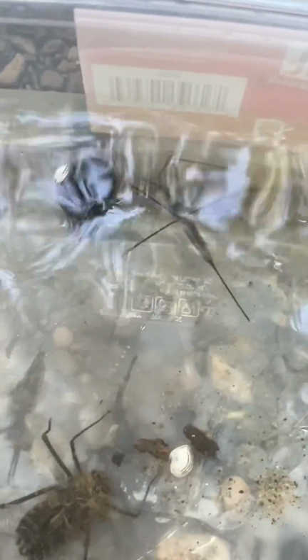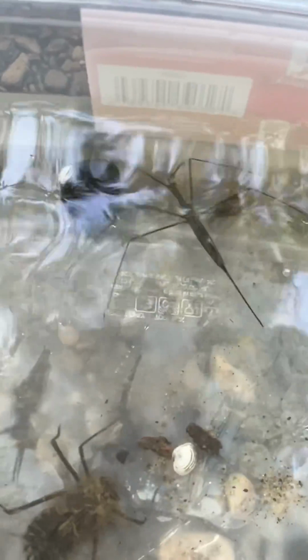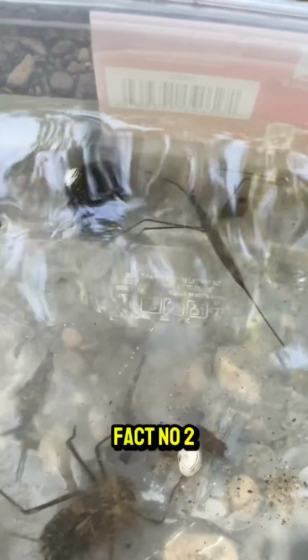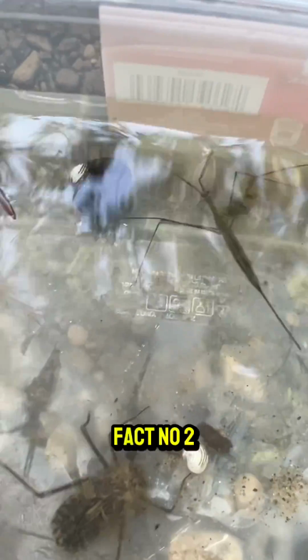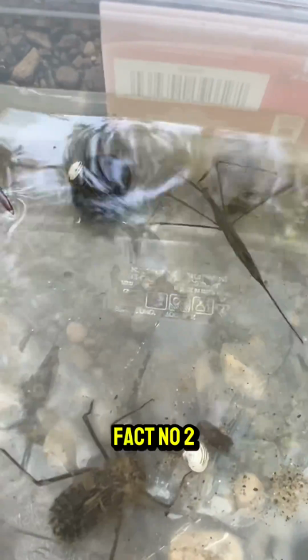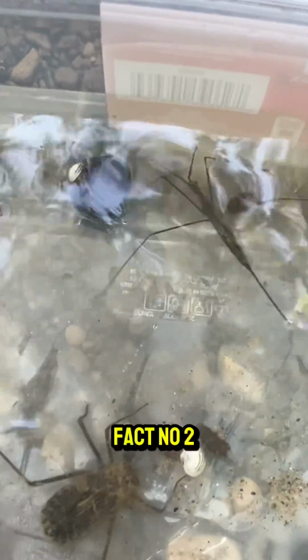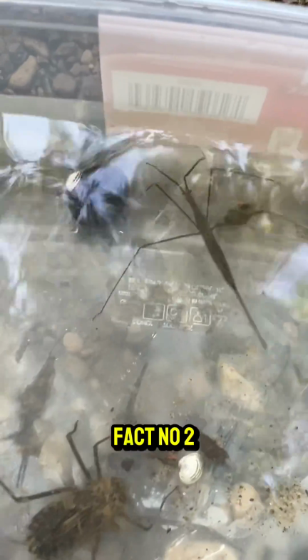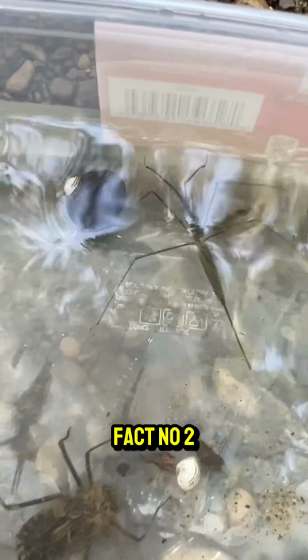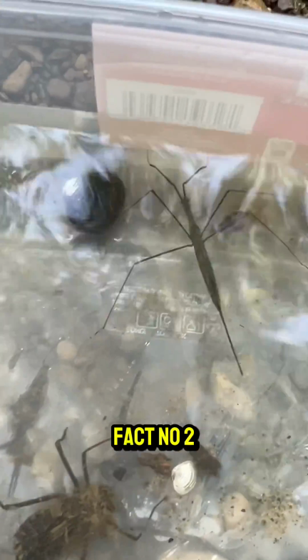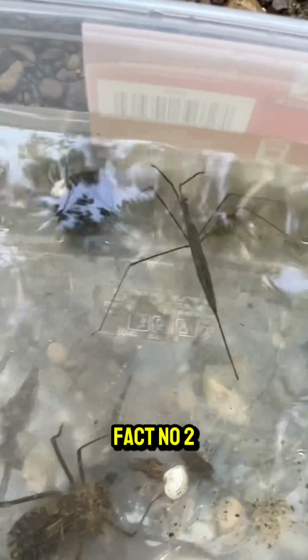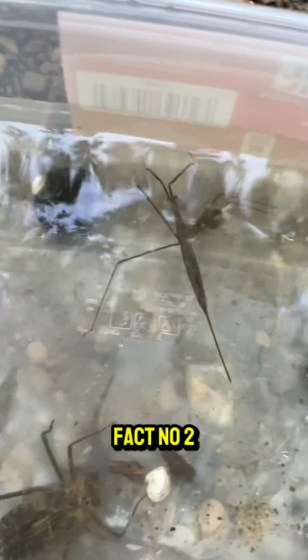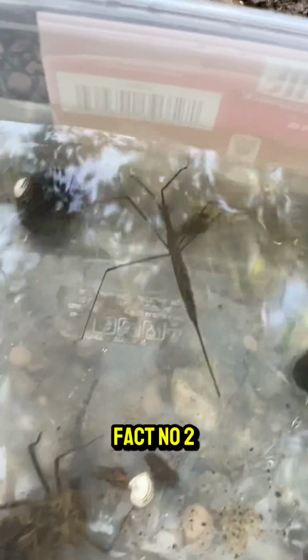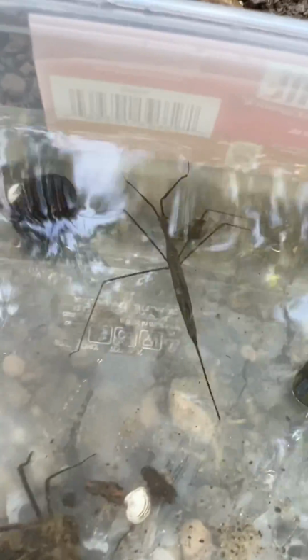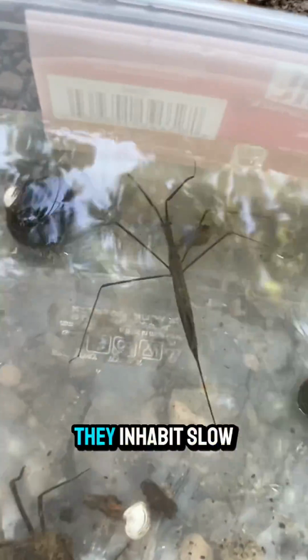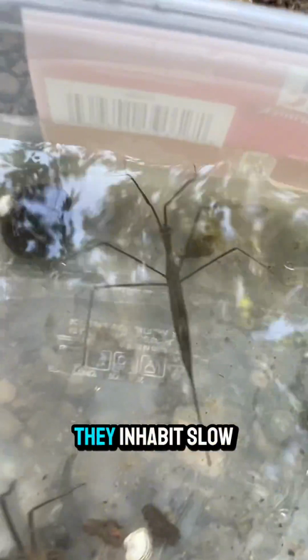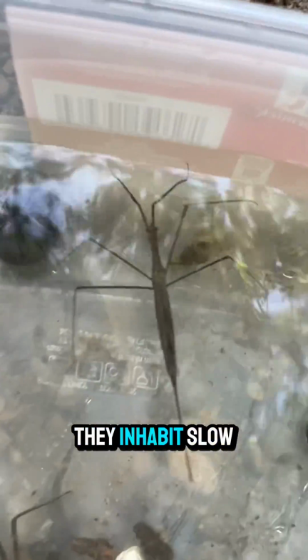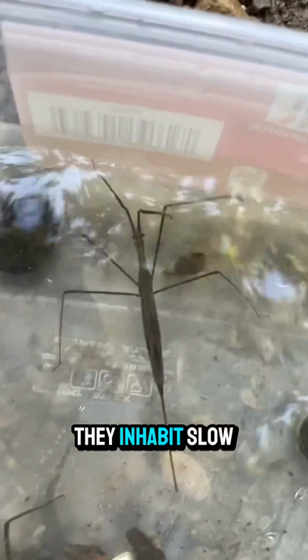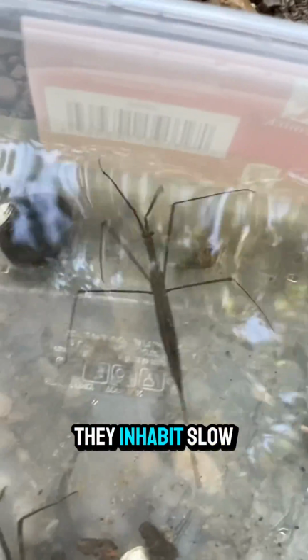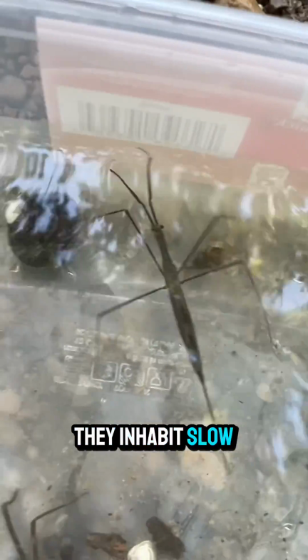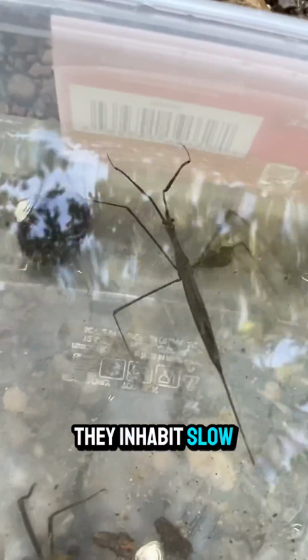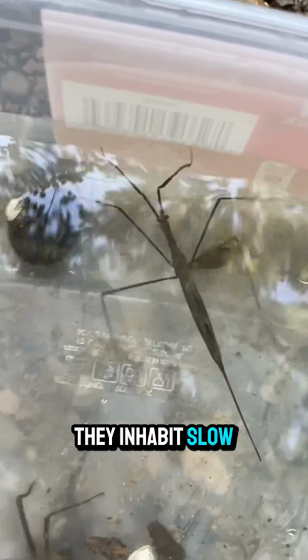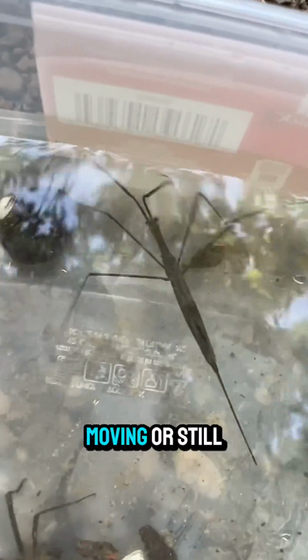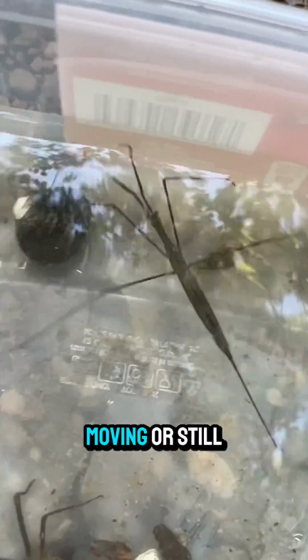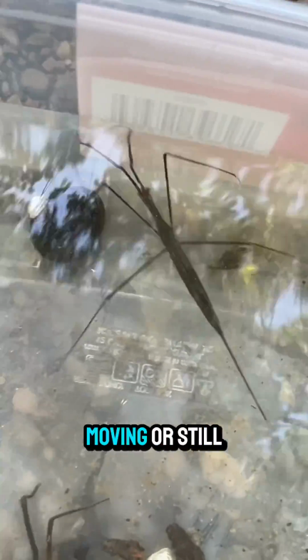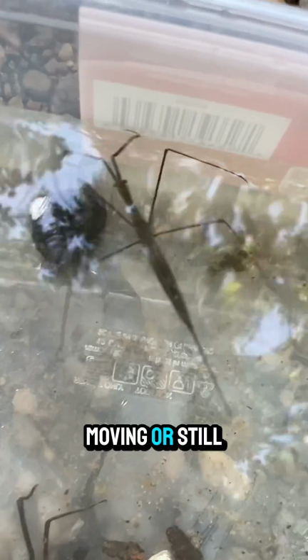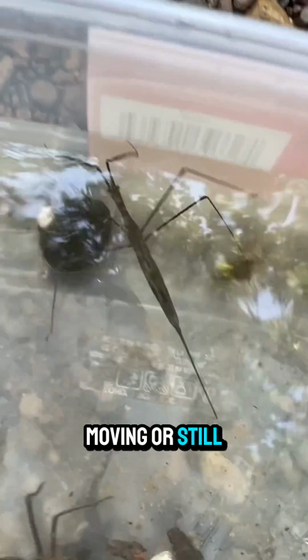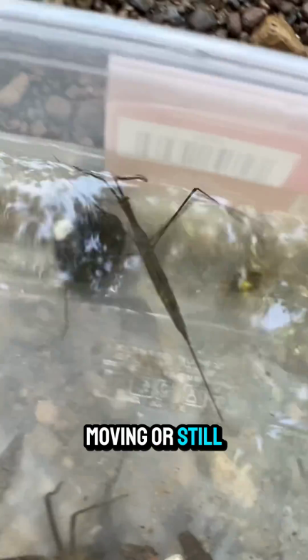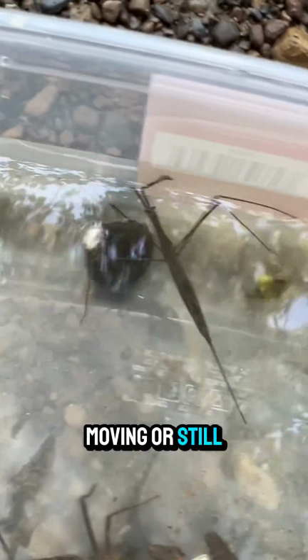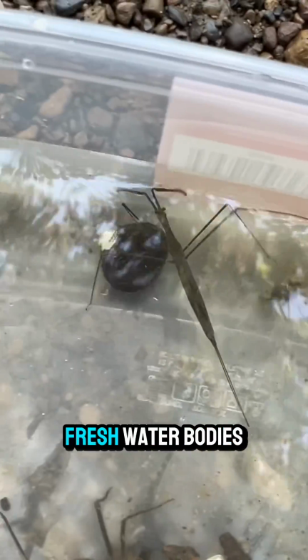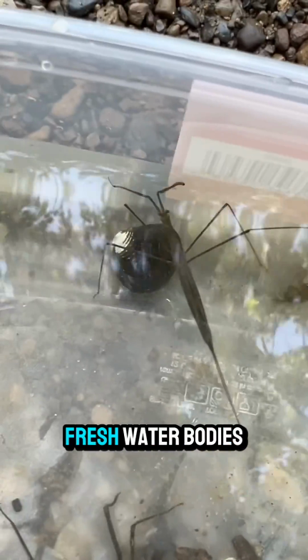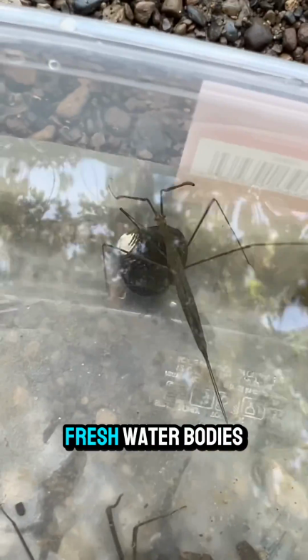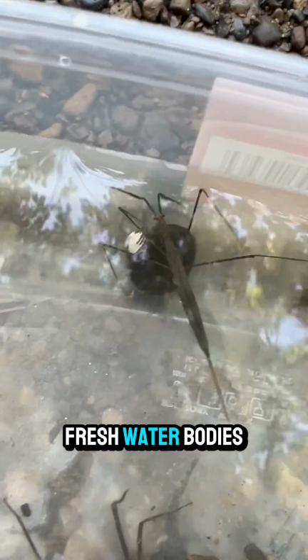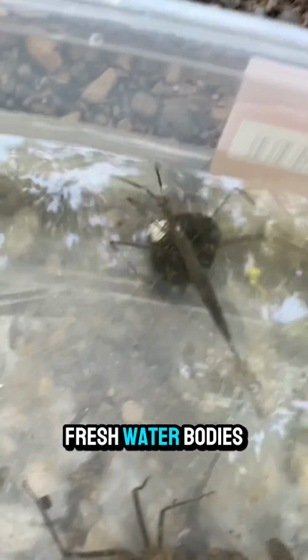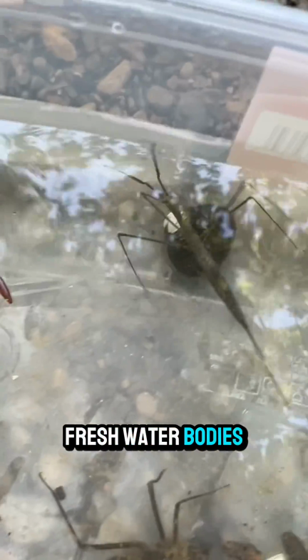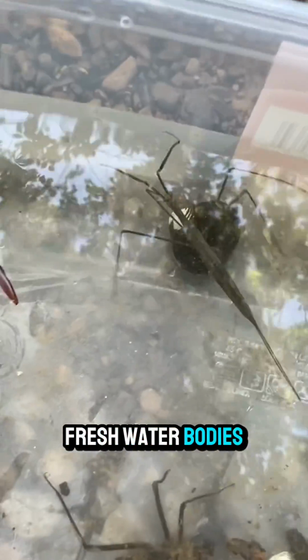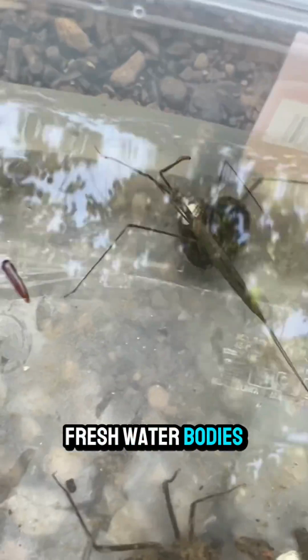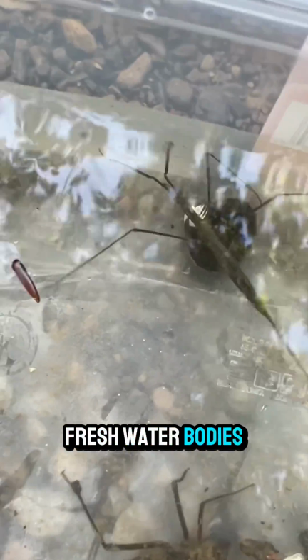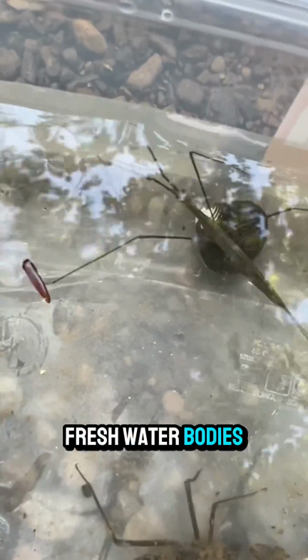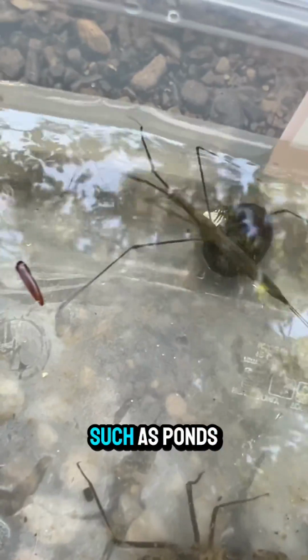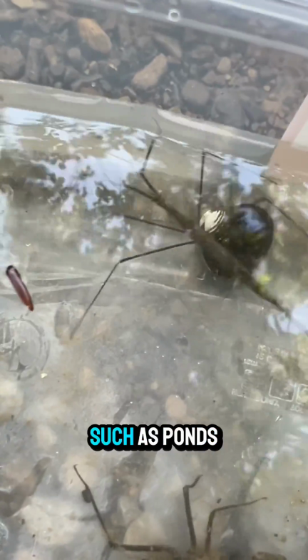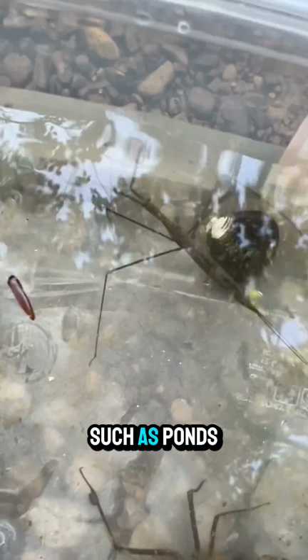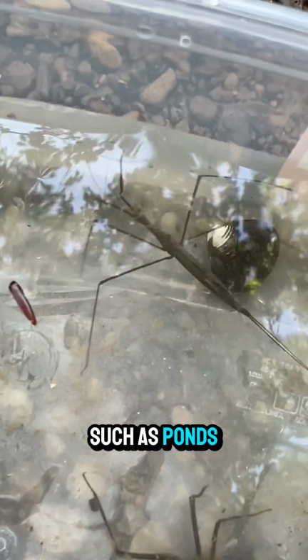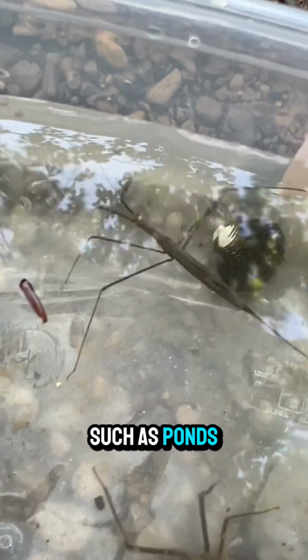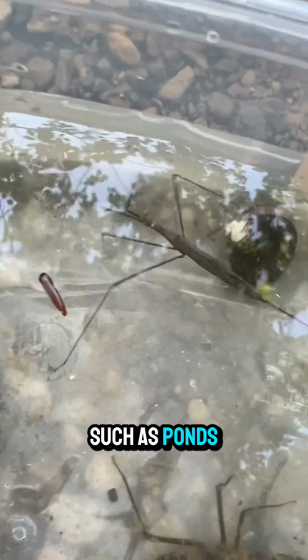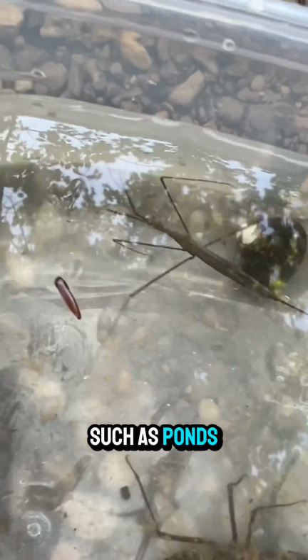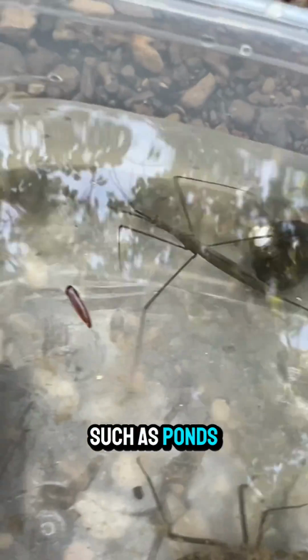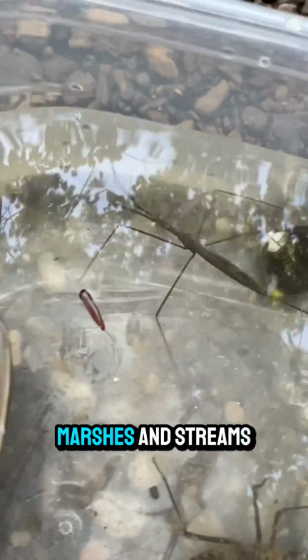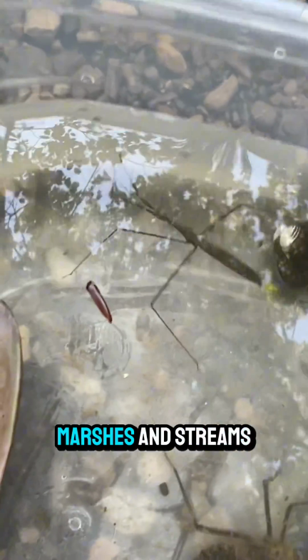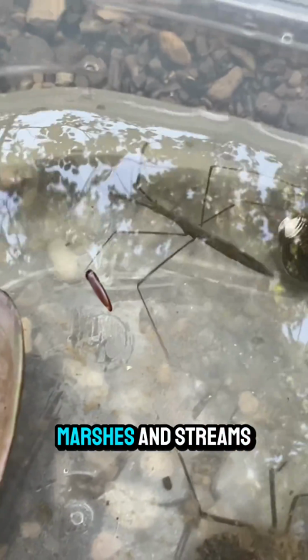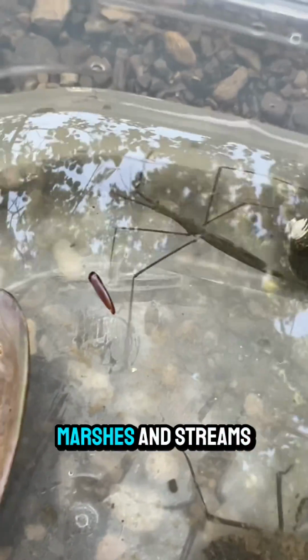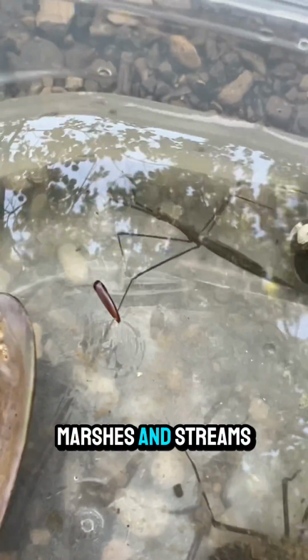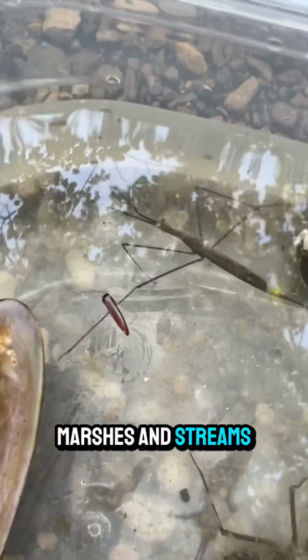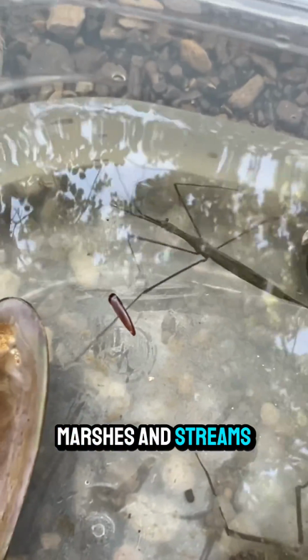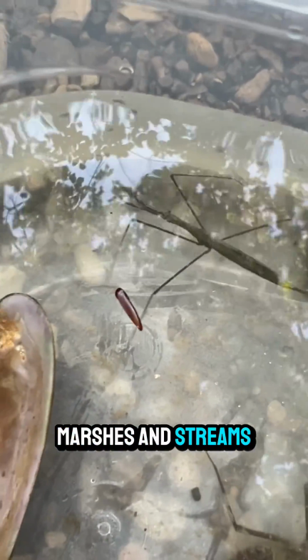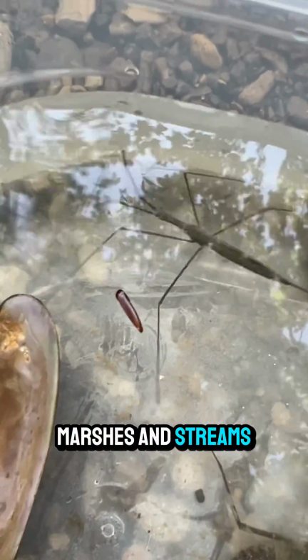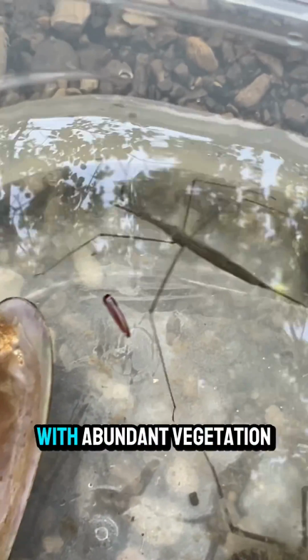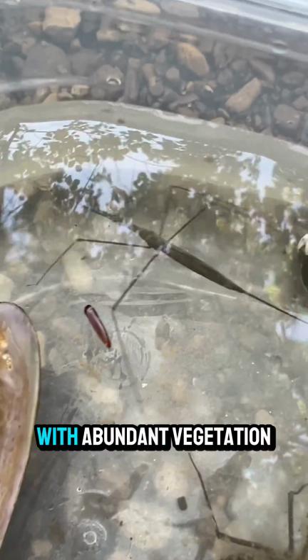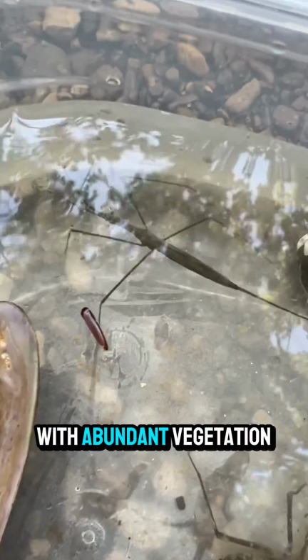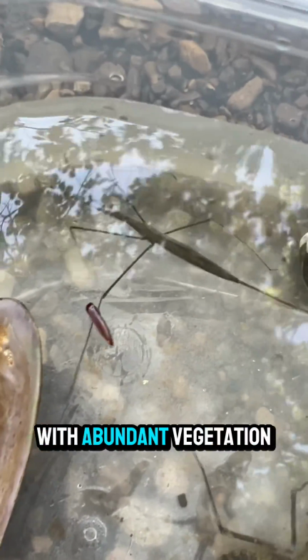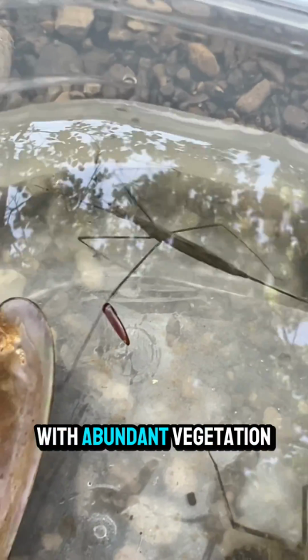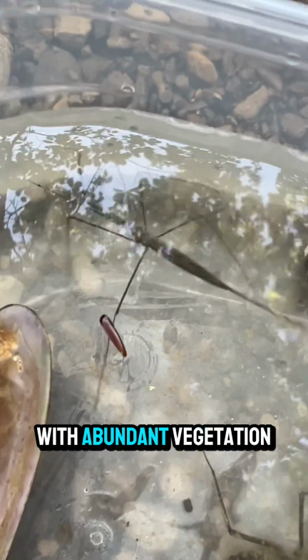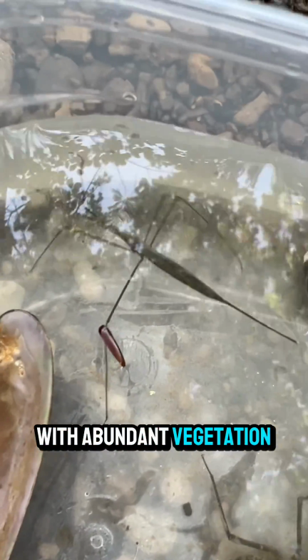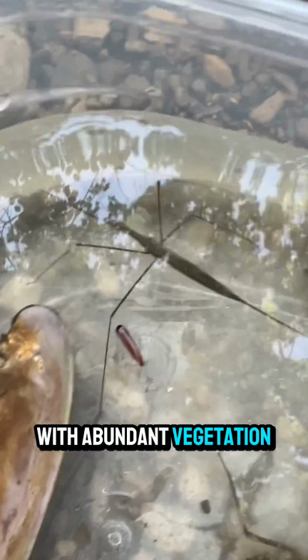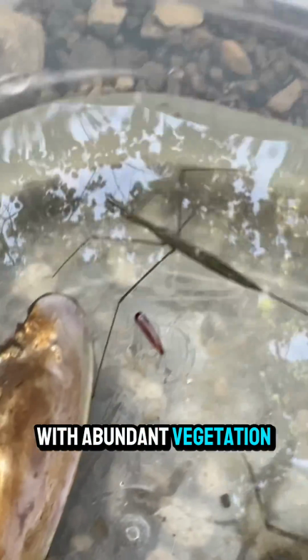Fact number two. They inhabit slow-moving or still freshwater bodies, such as ponds, marshes, and streams with abundant vegetation.